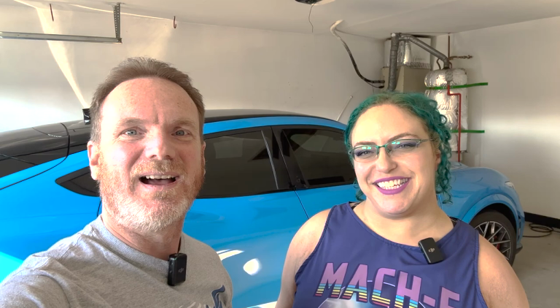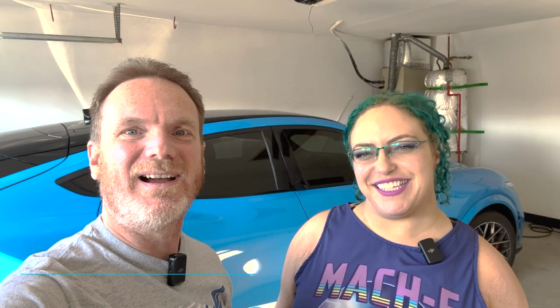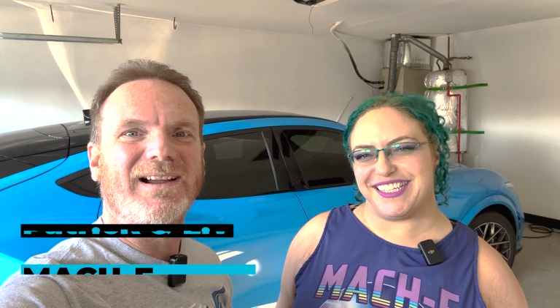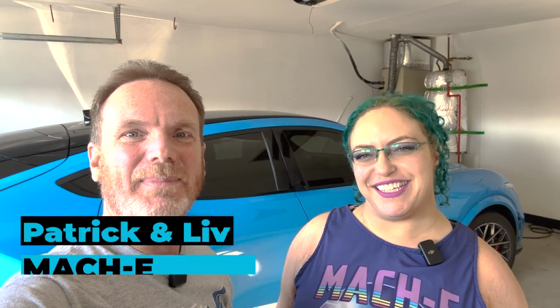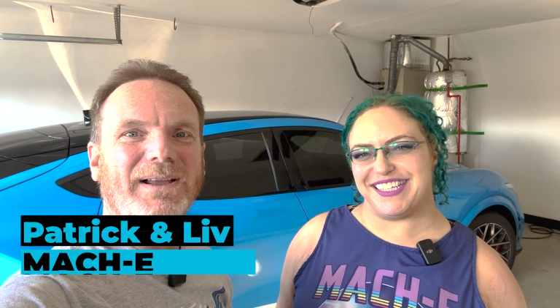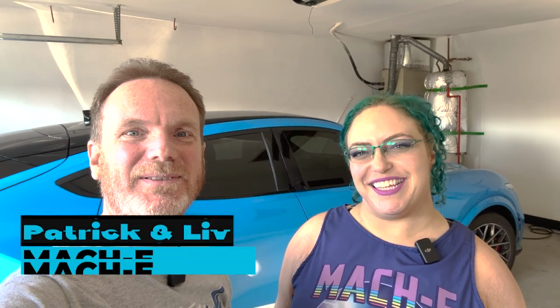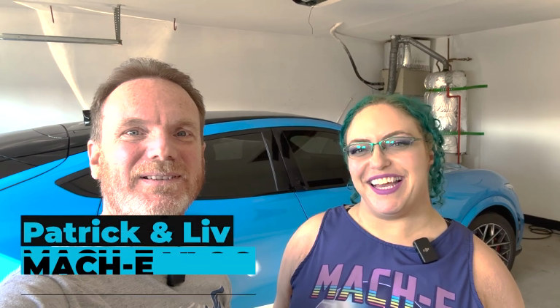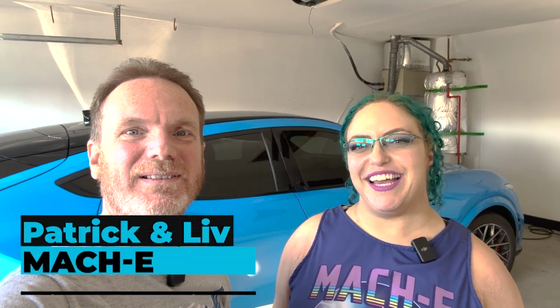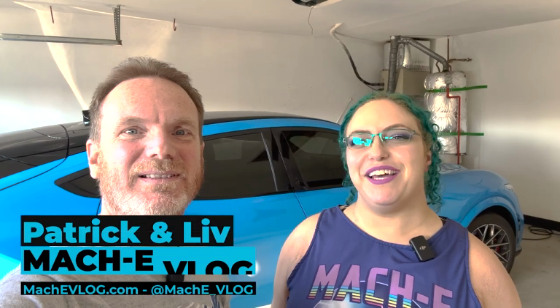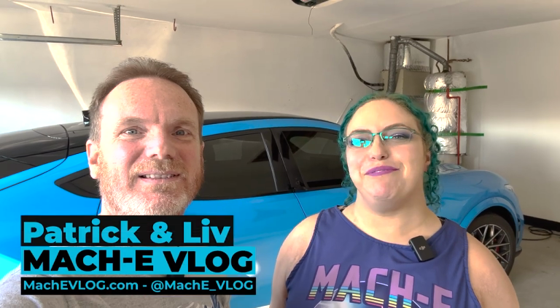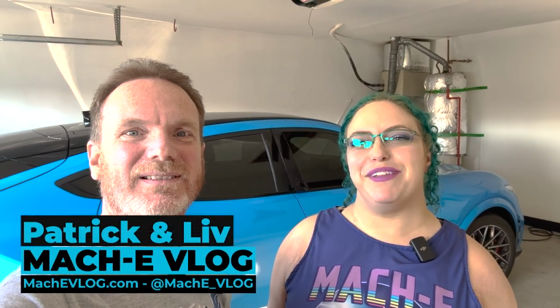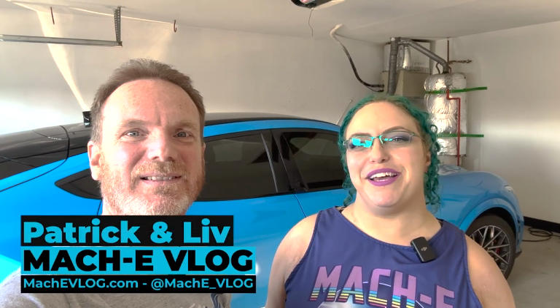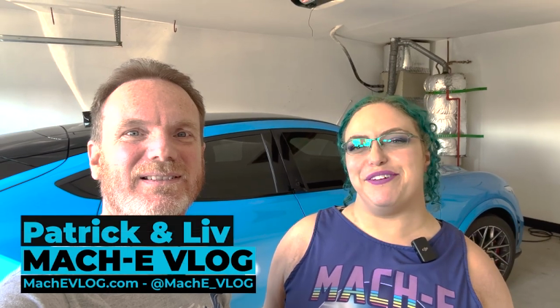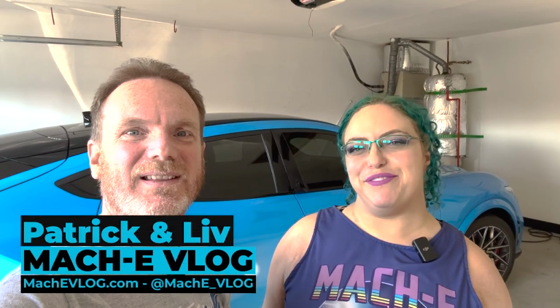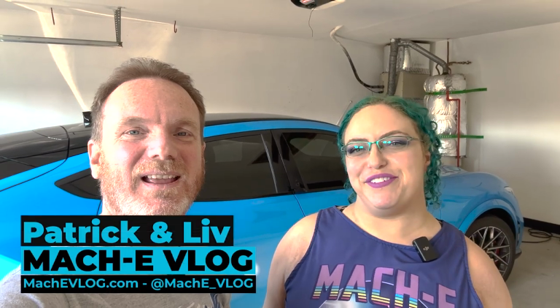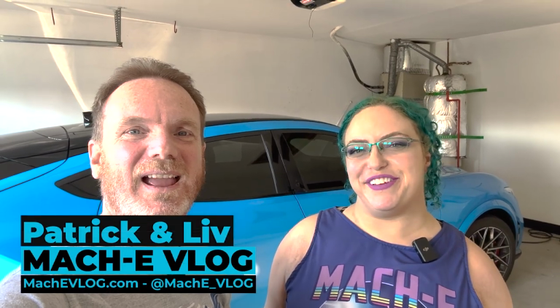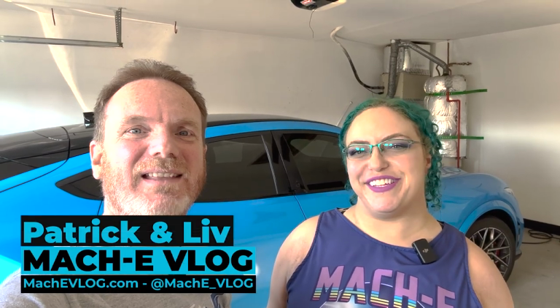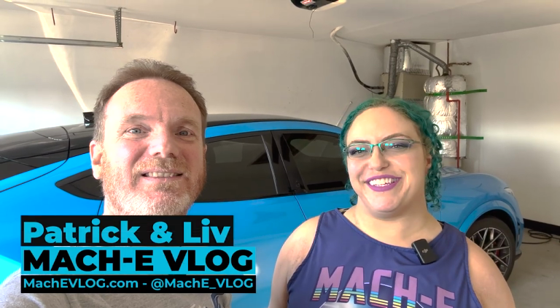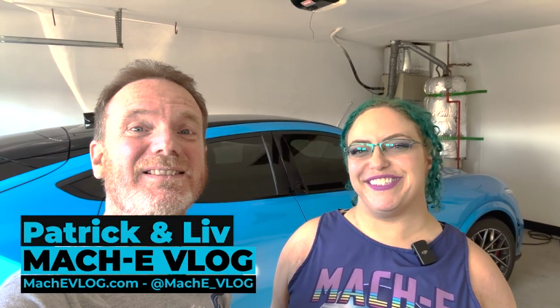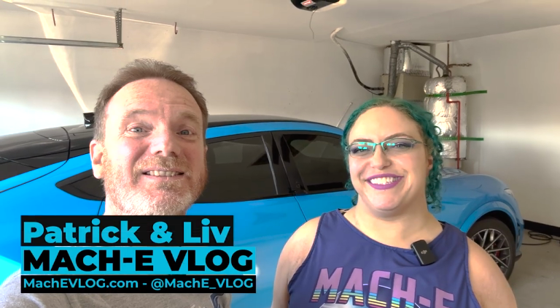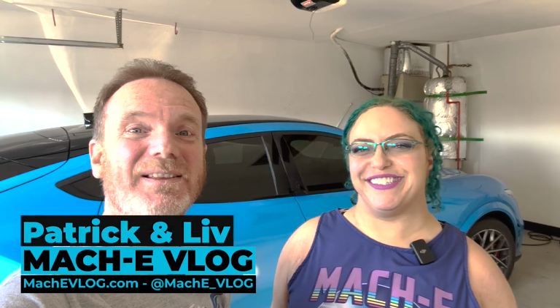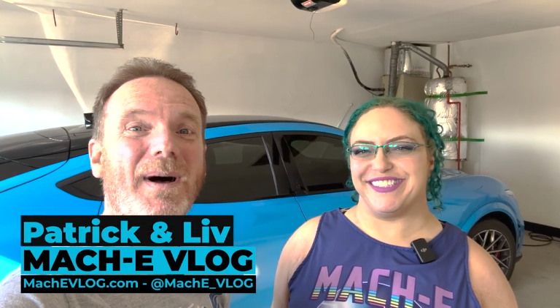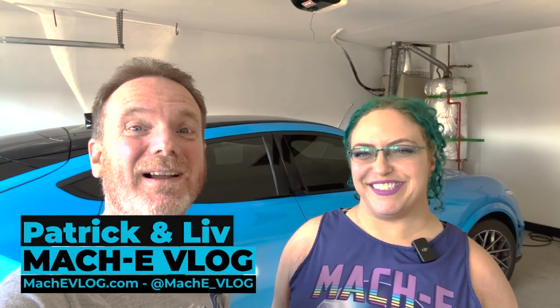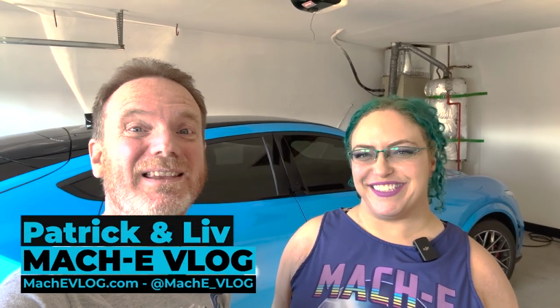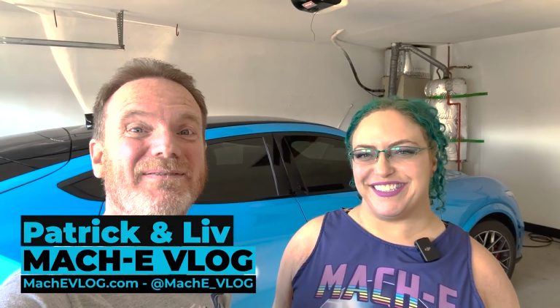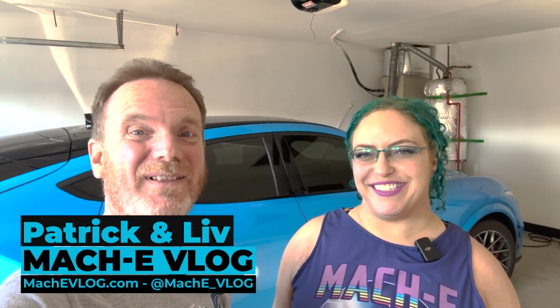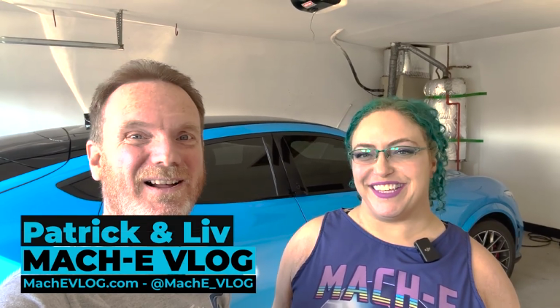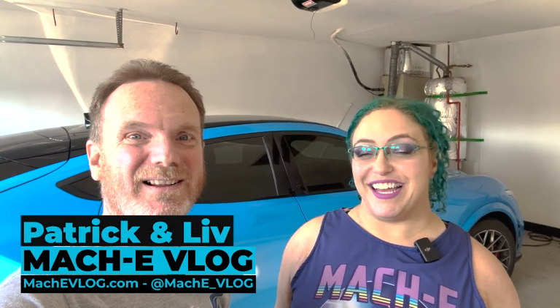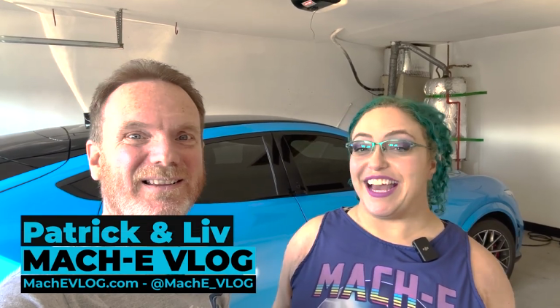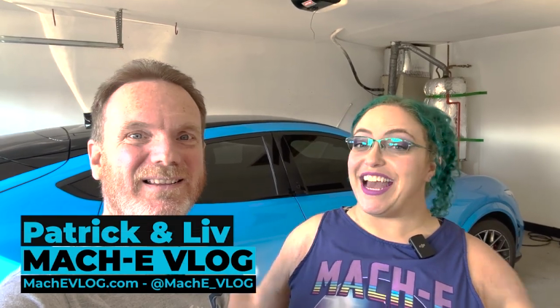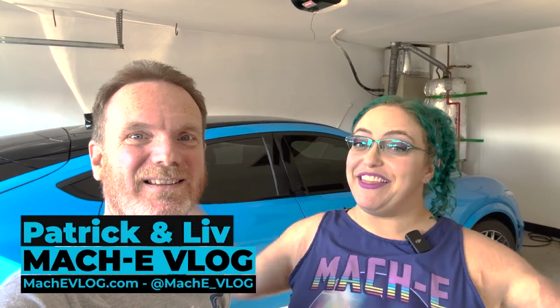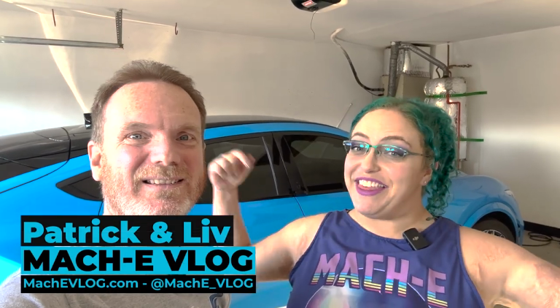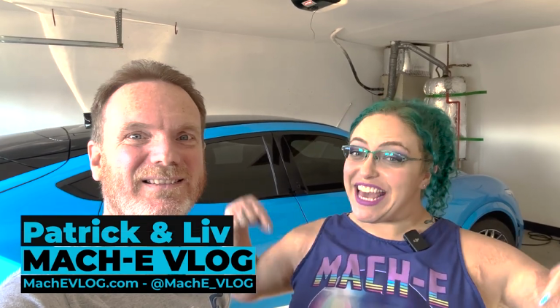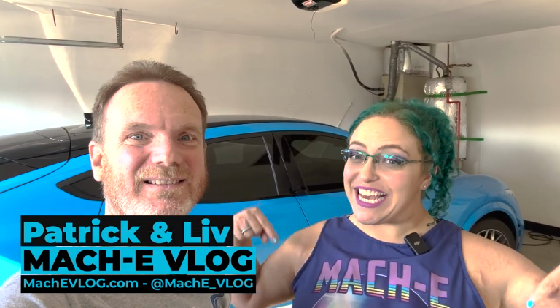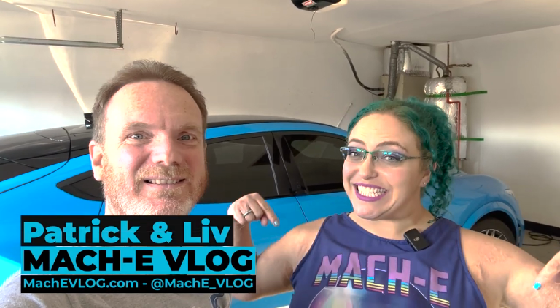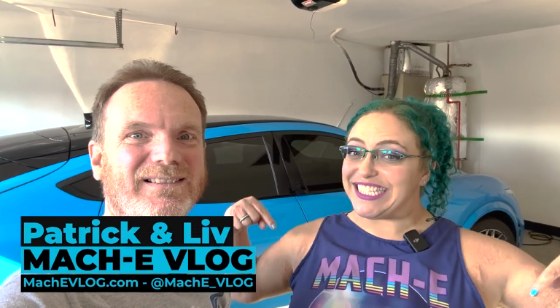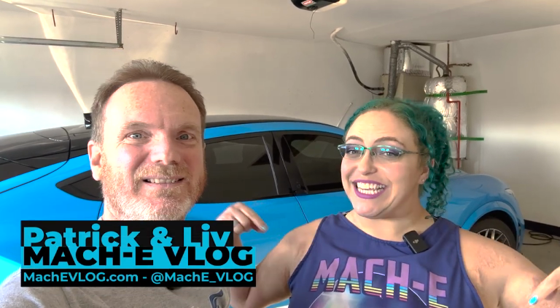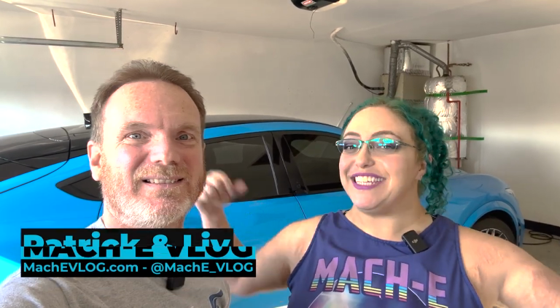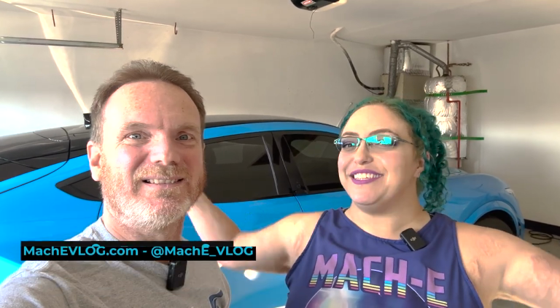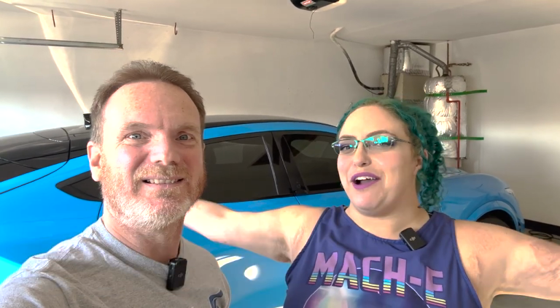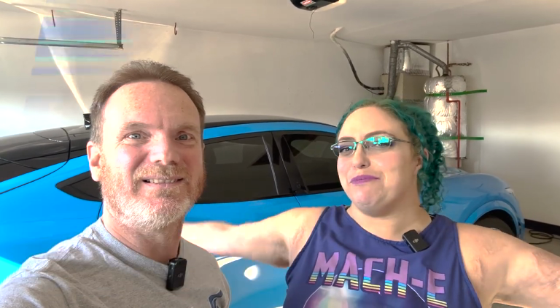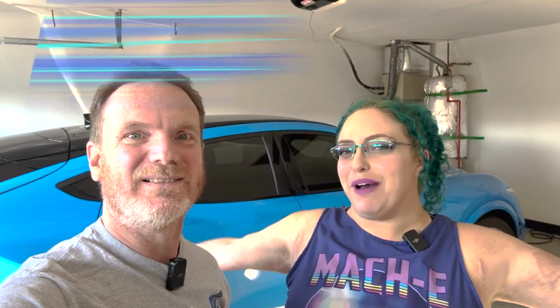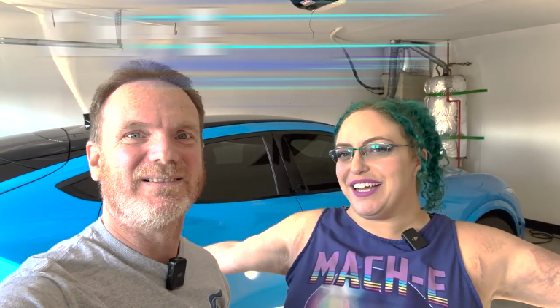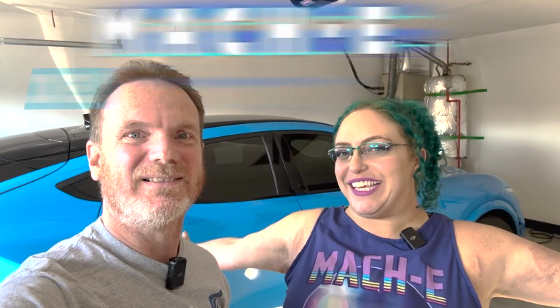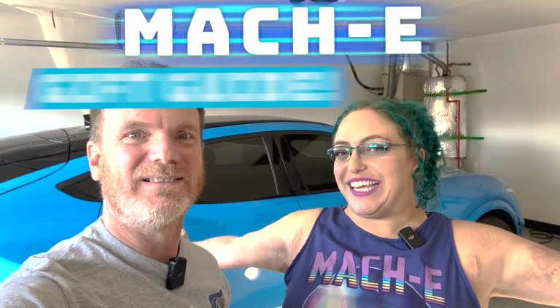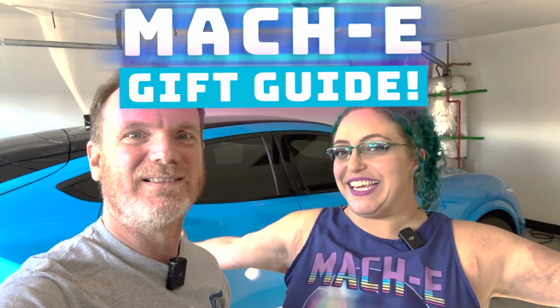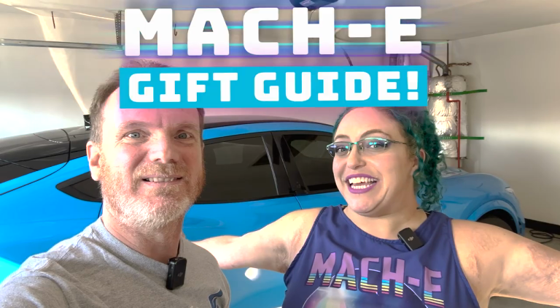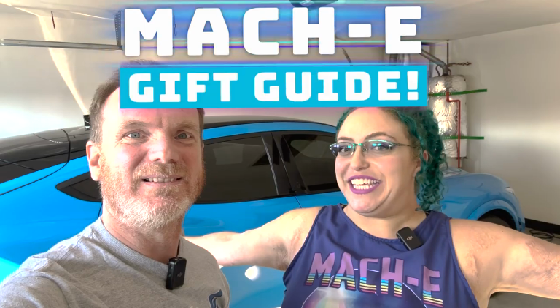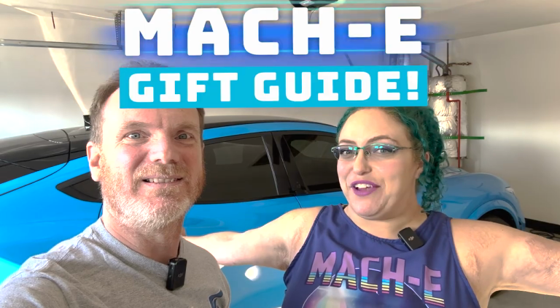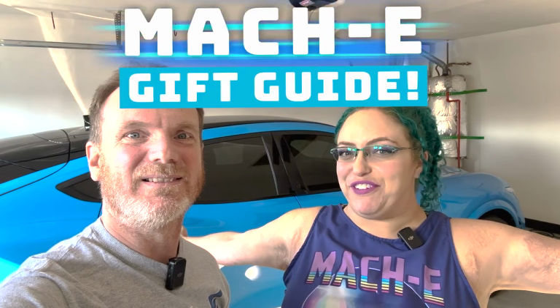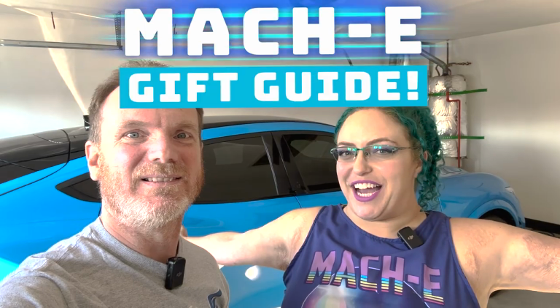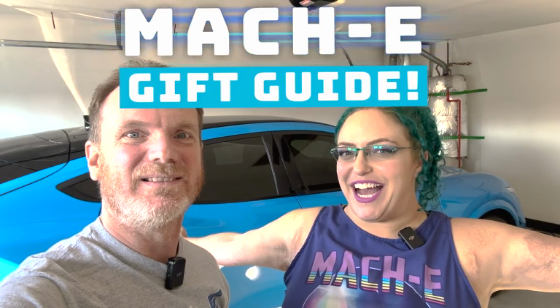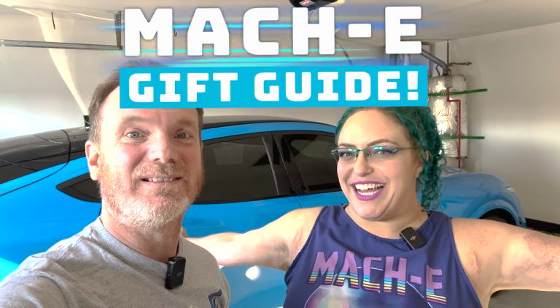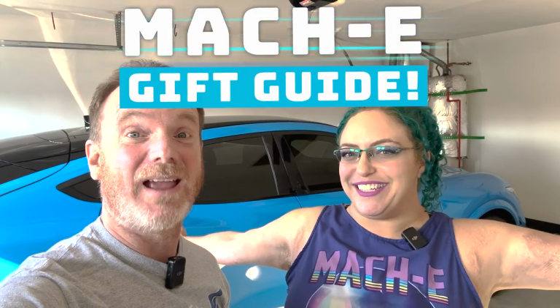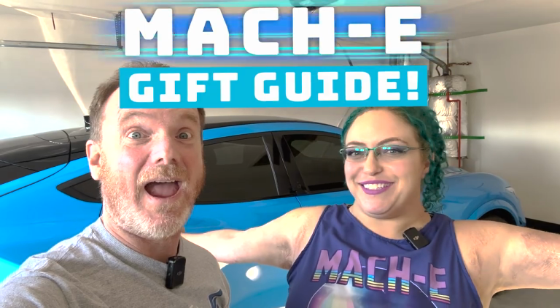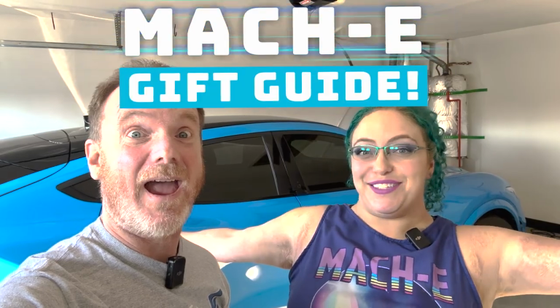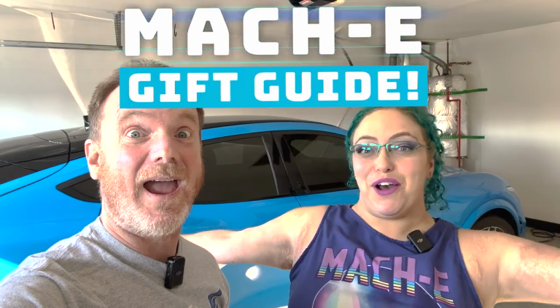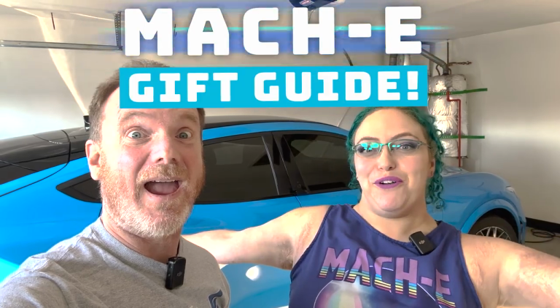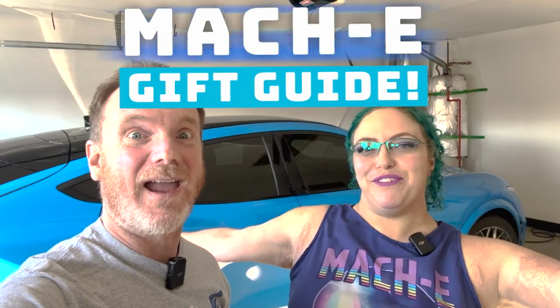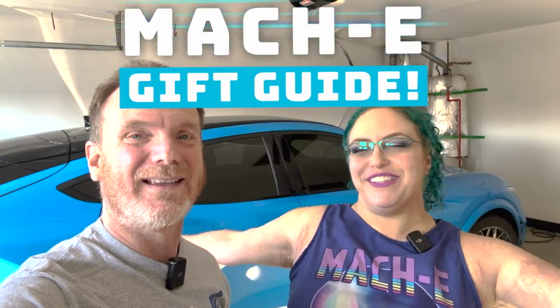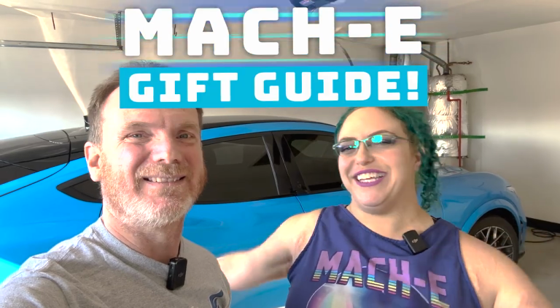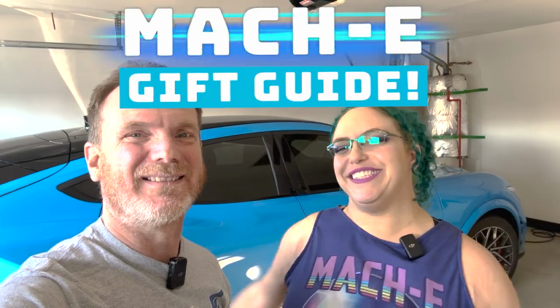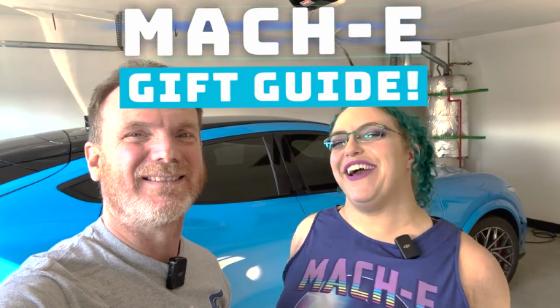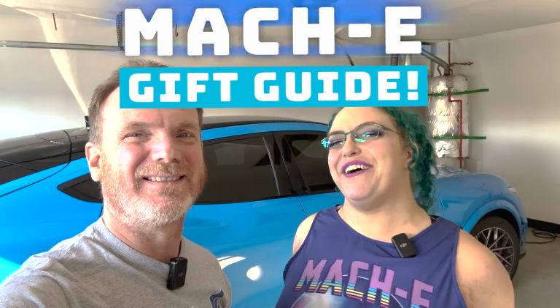Hi, I'm Patrick. And I'm Liv. And this is the Maki vlog. And this is our Maki gift guide. Let's go!